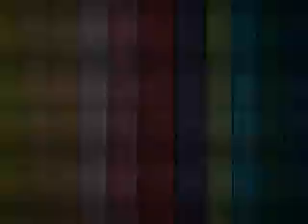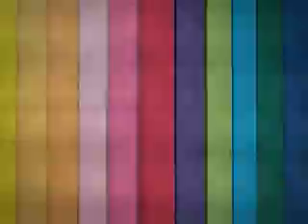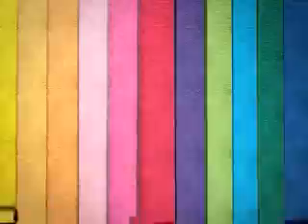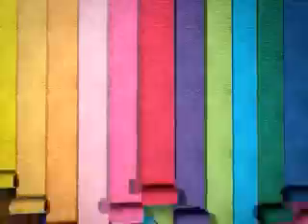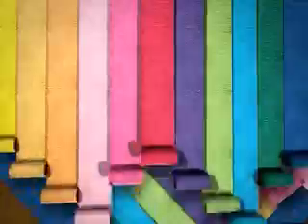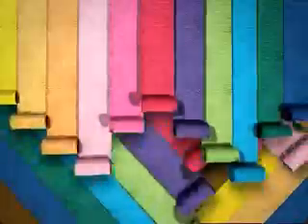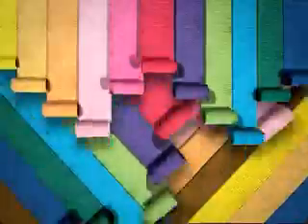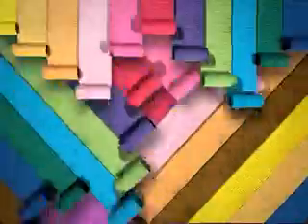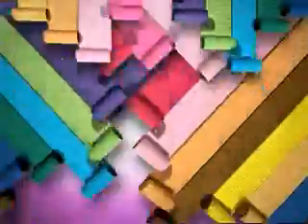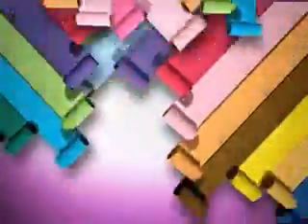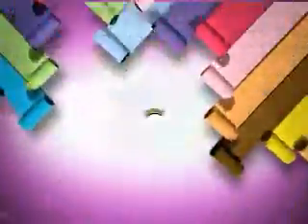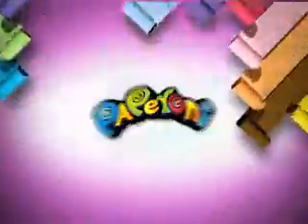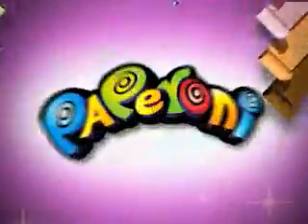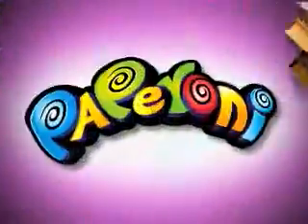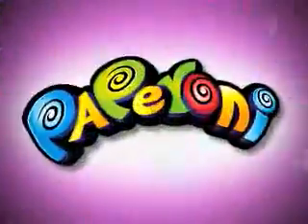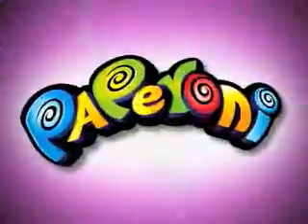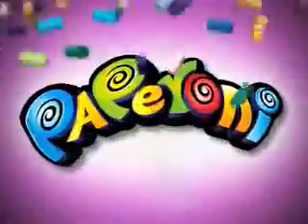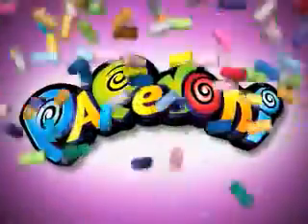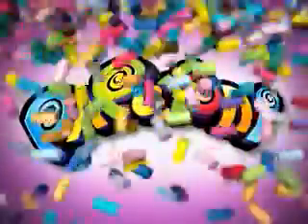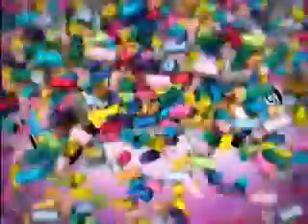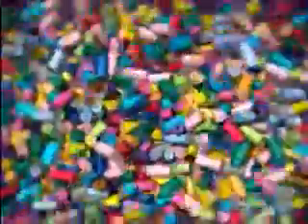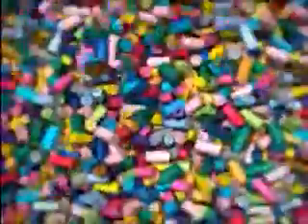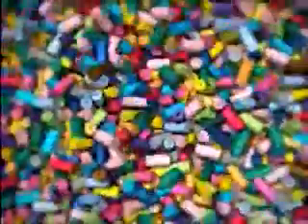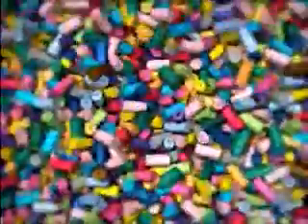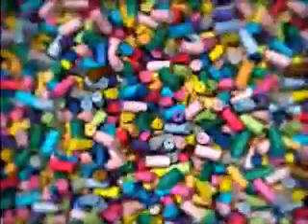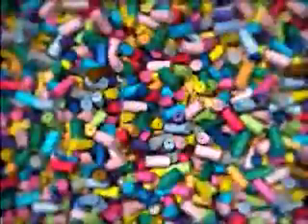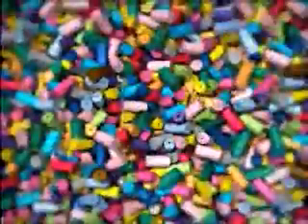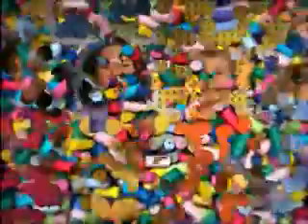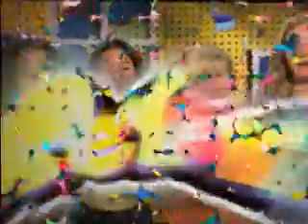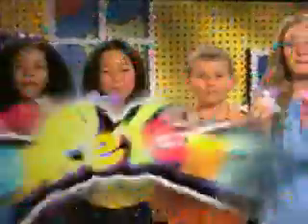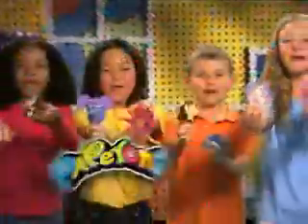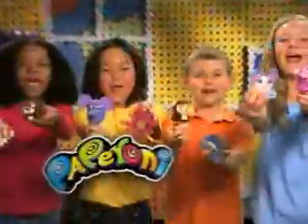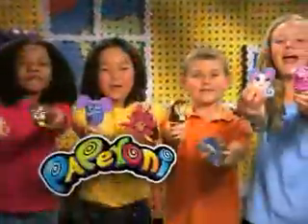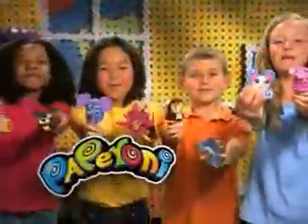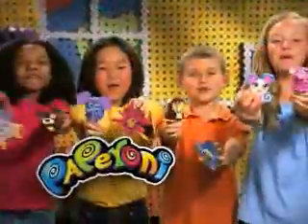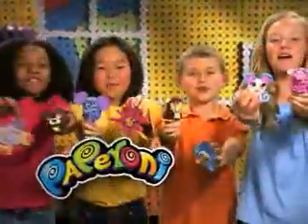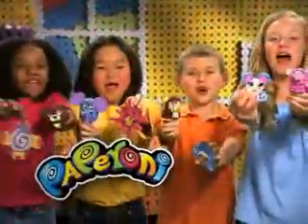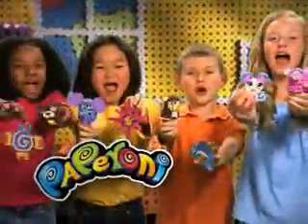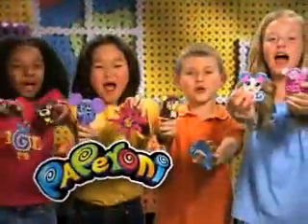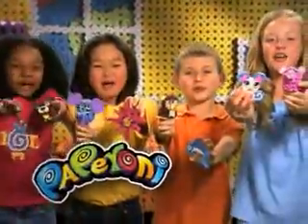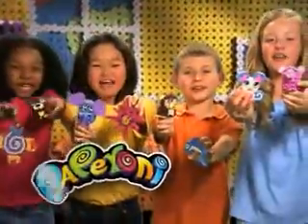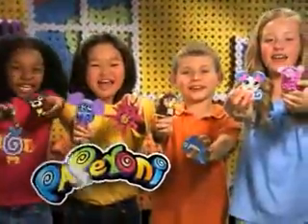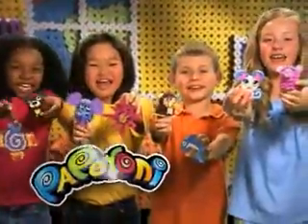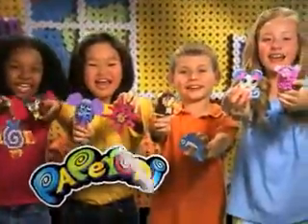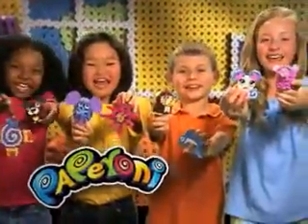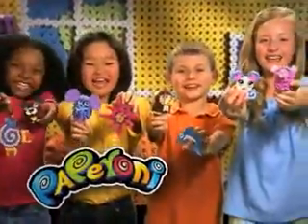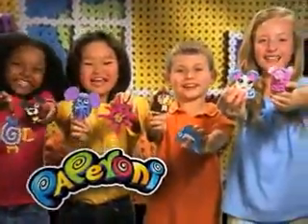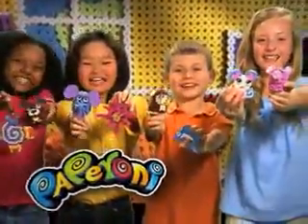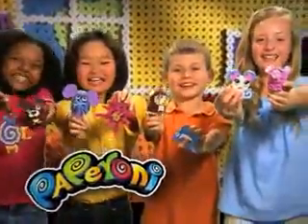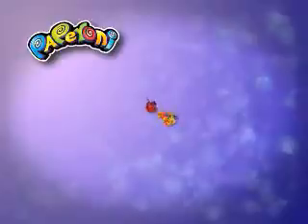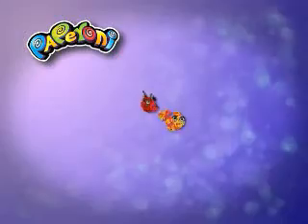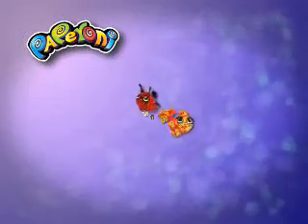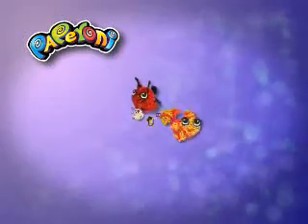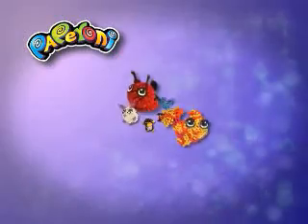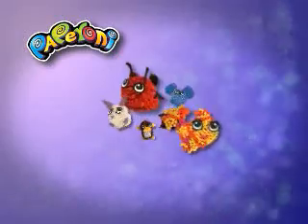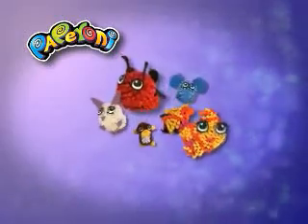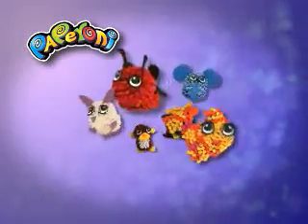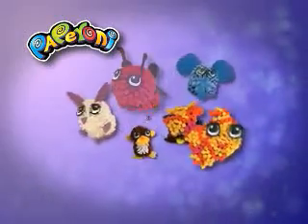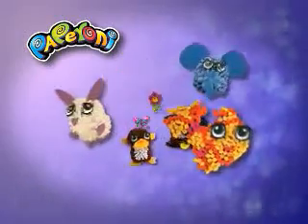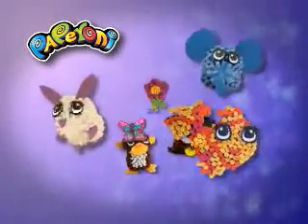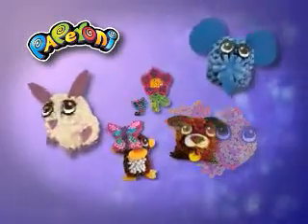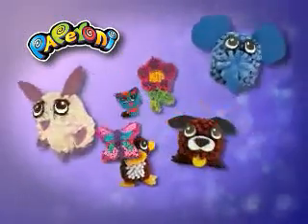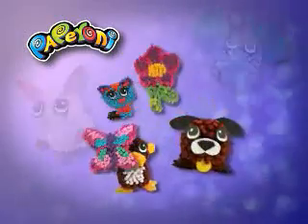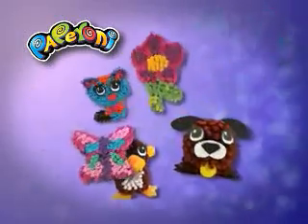What's paper? What's fun? Roll into one... Paper Roni! The Magic Paper Fun Maker!